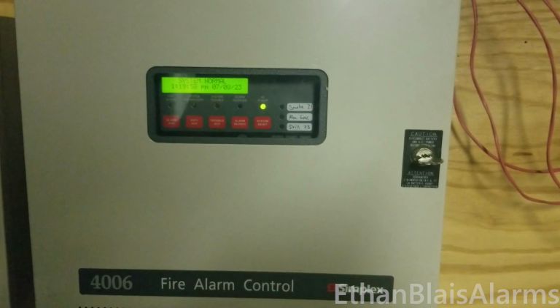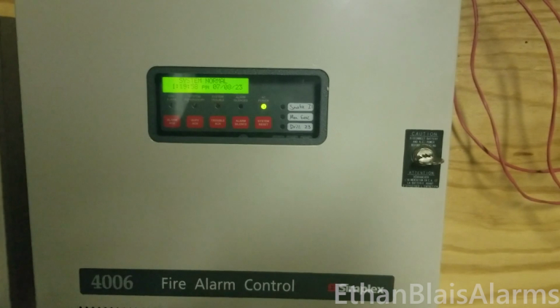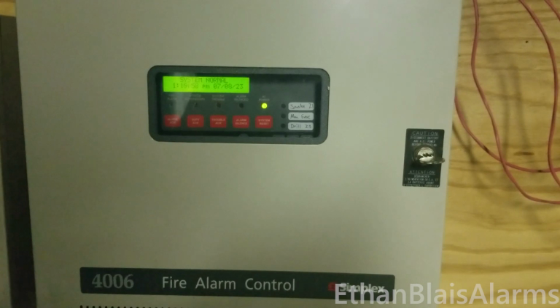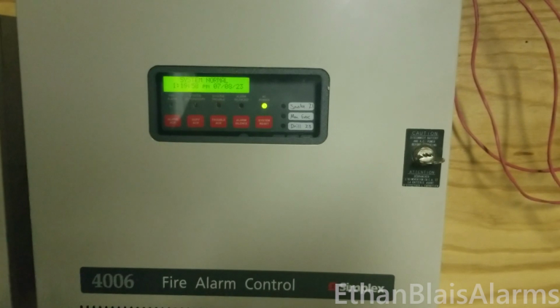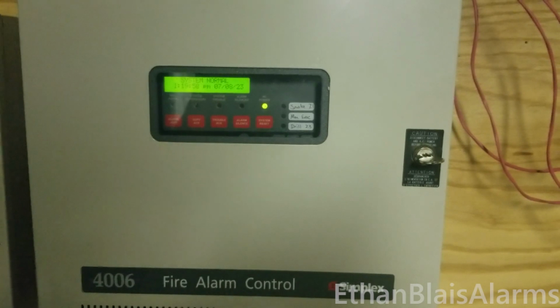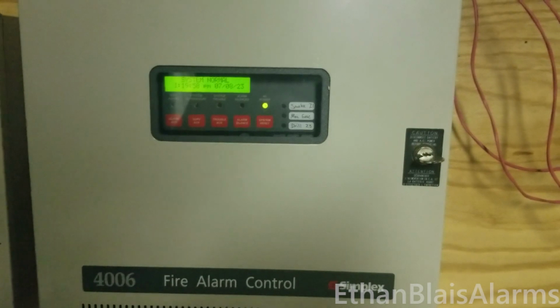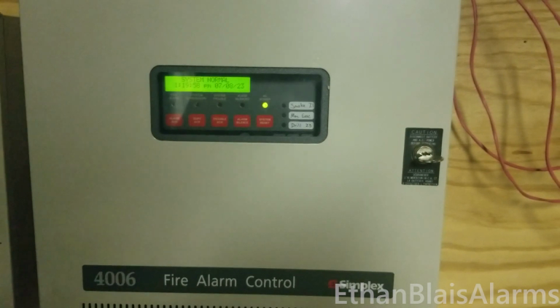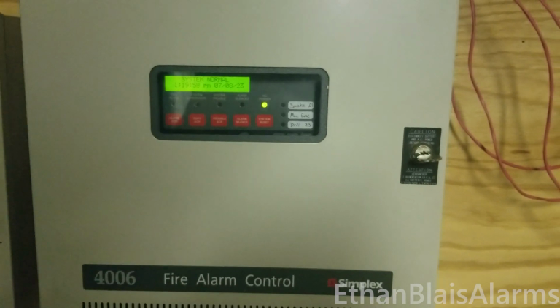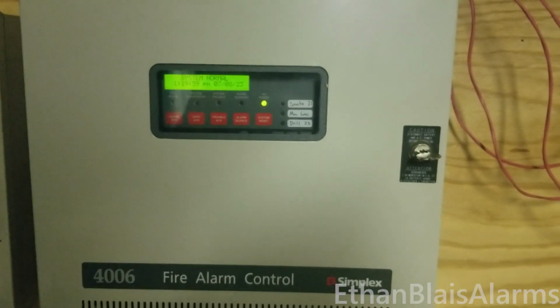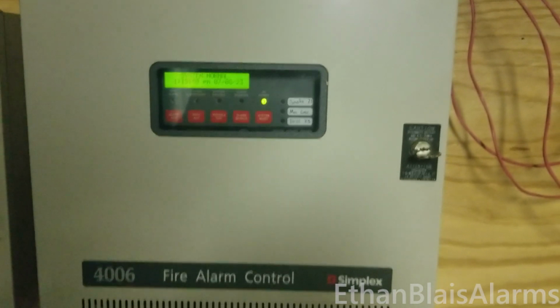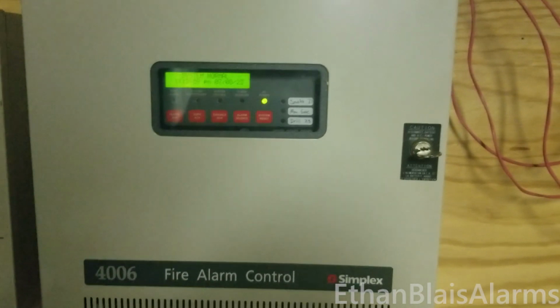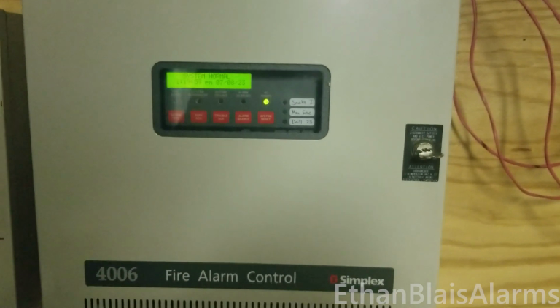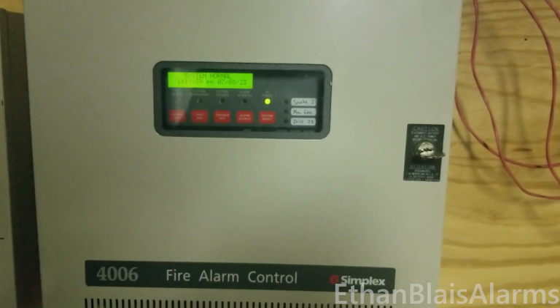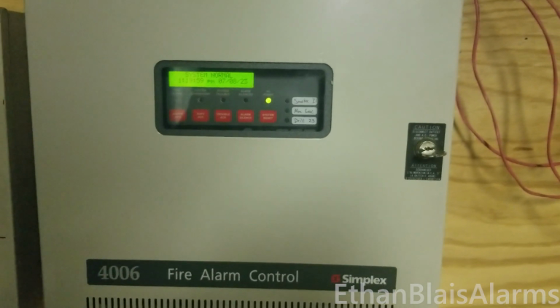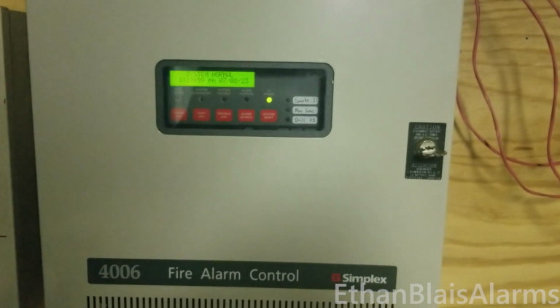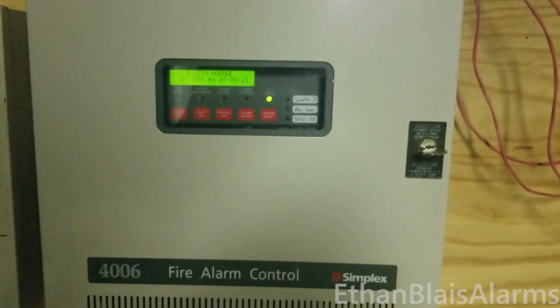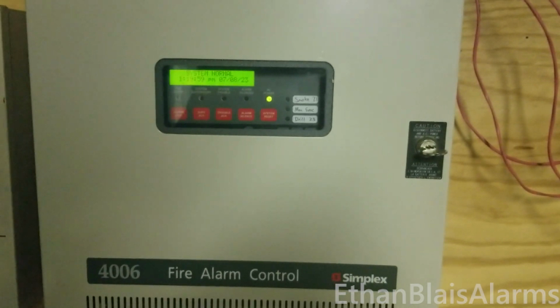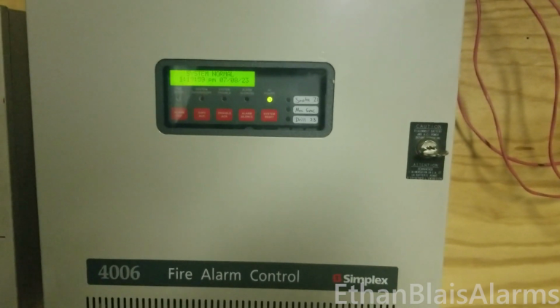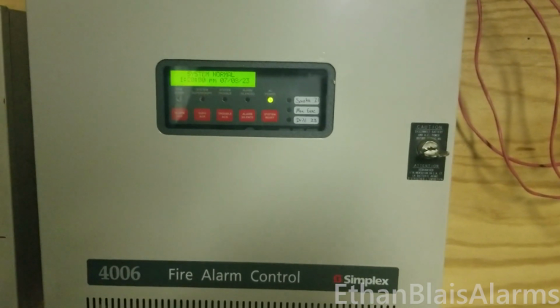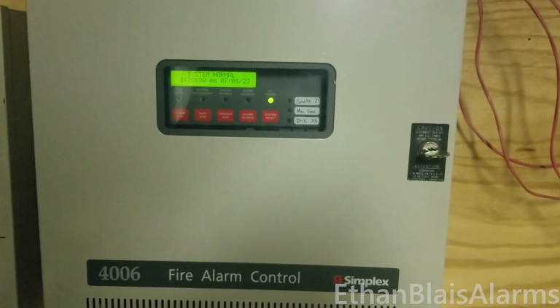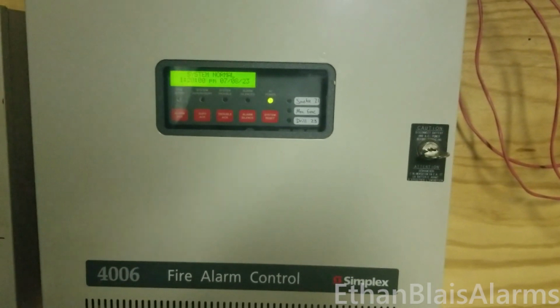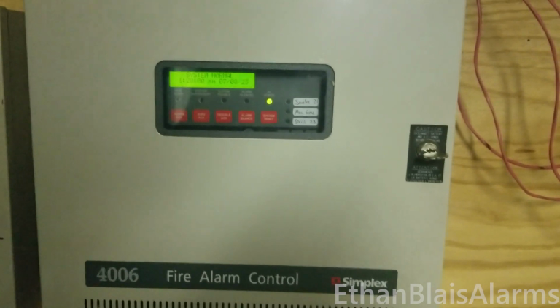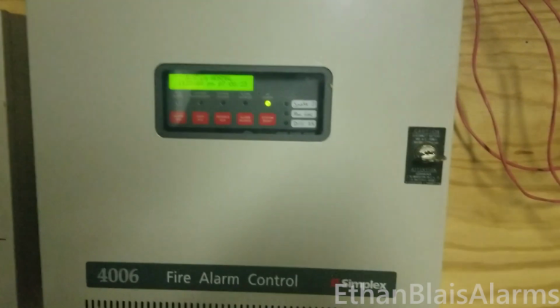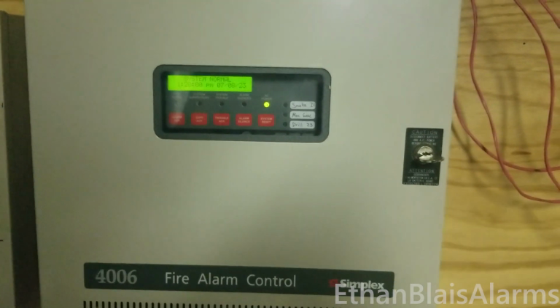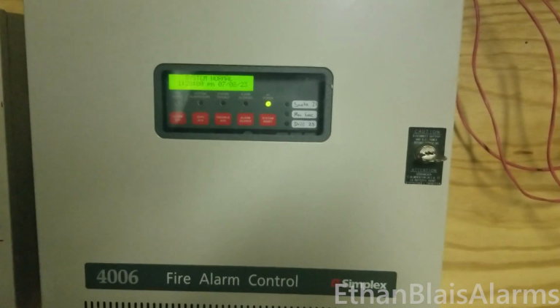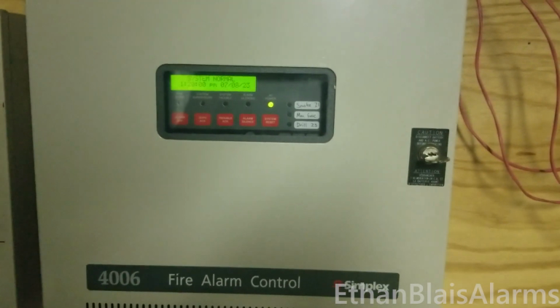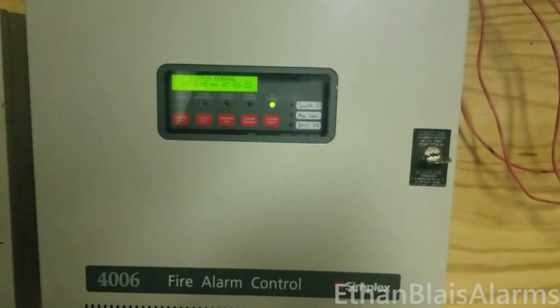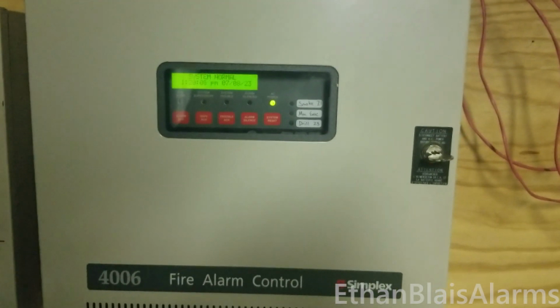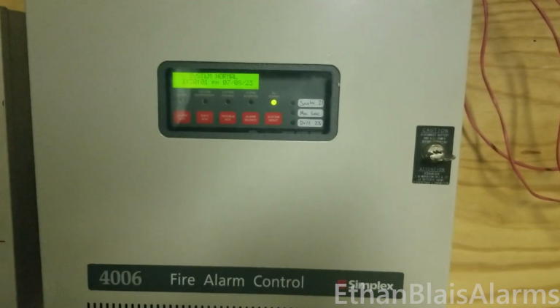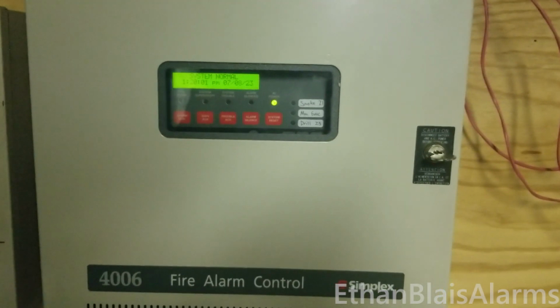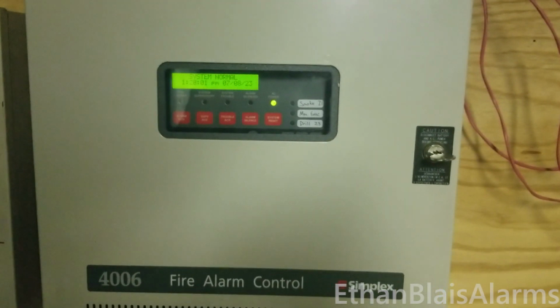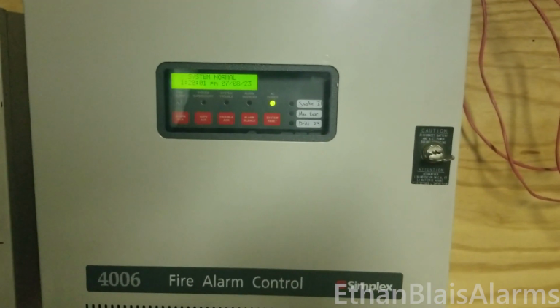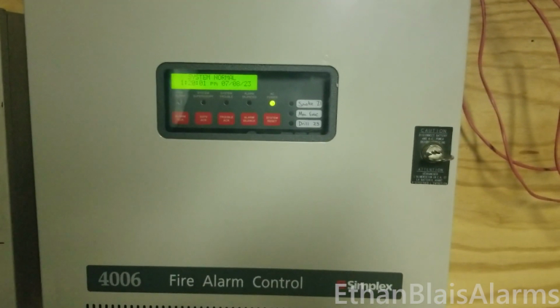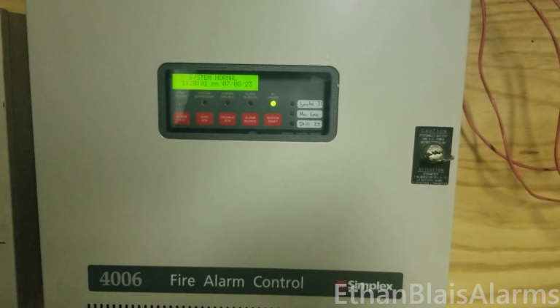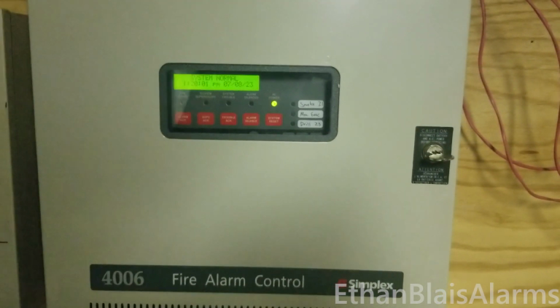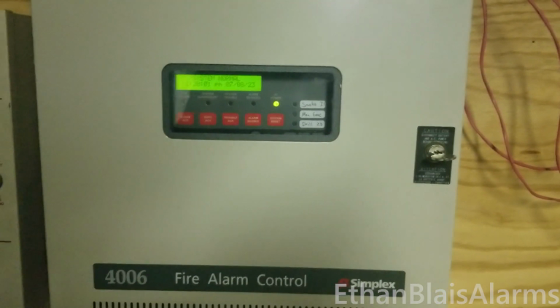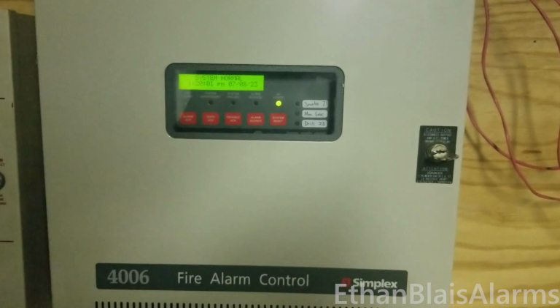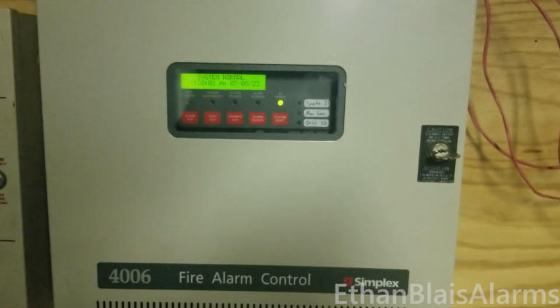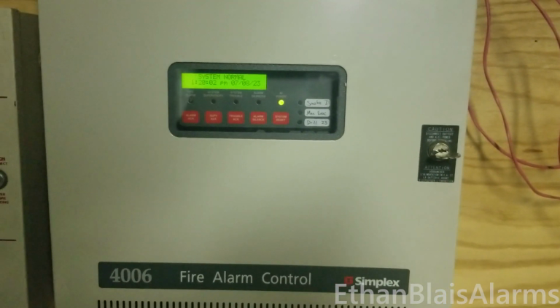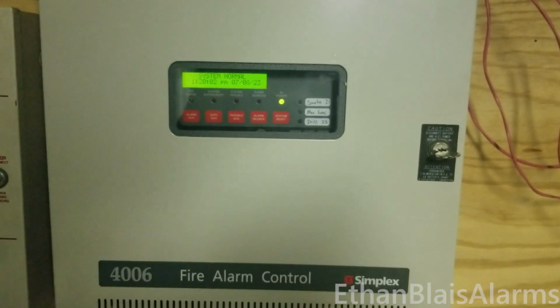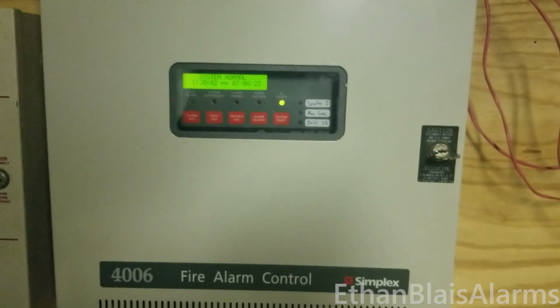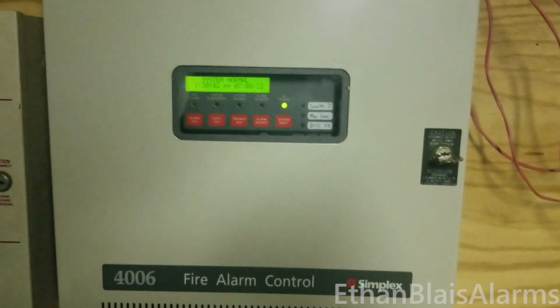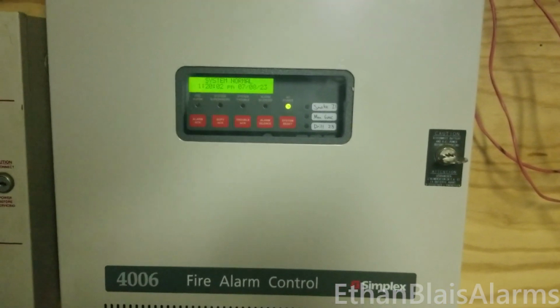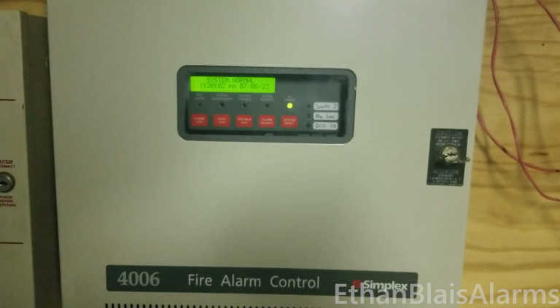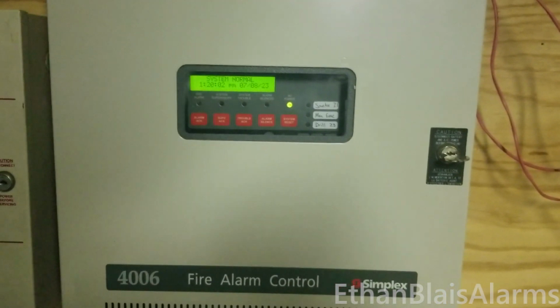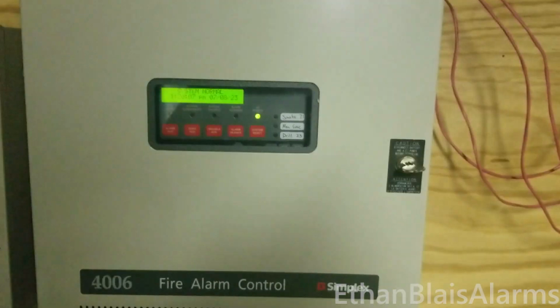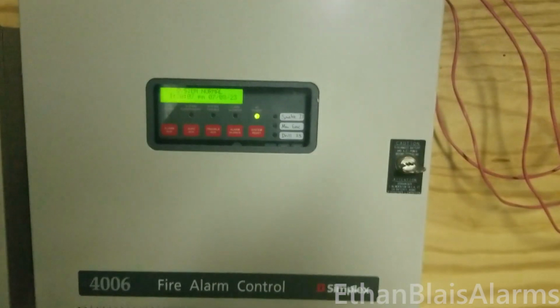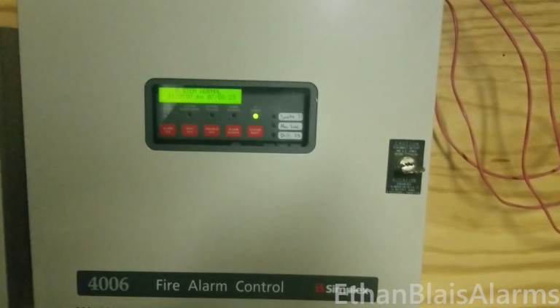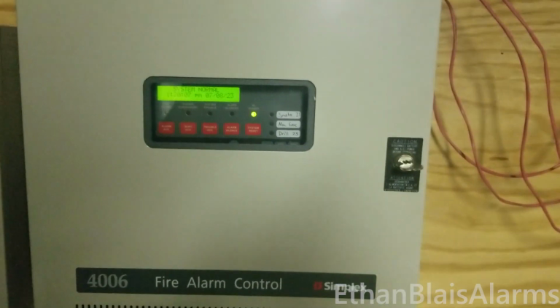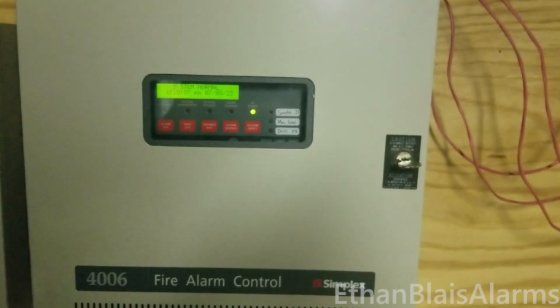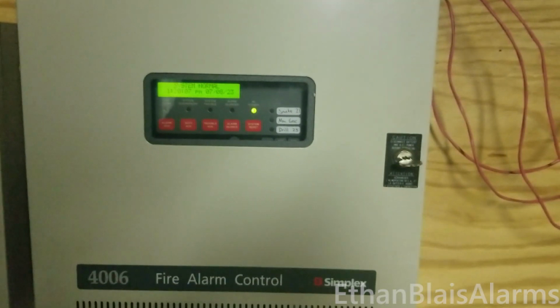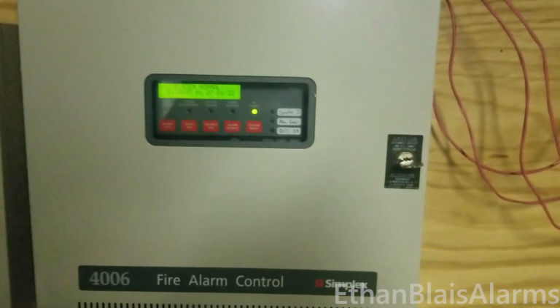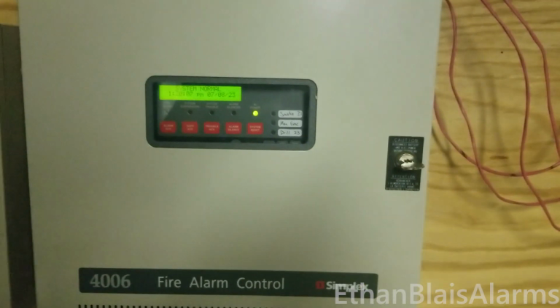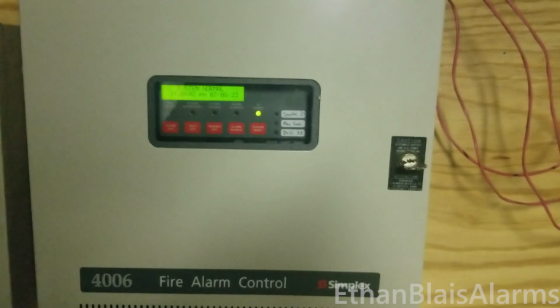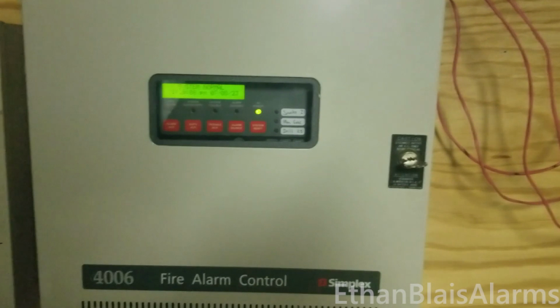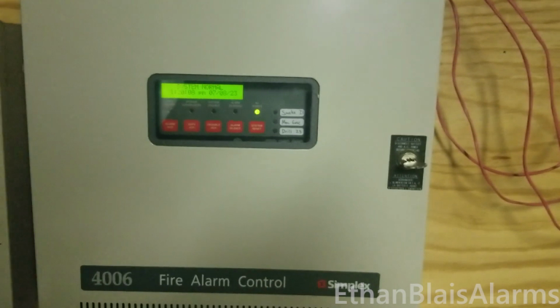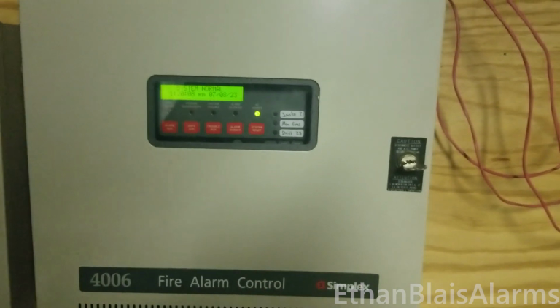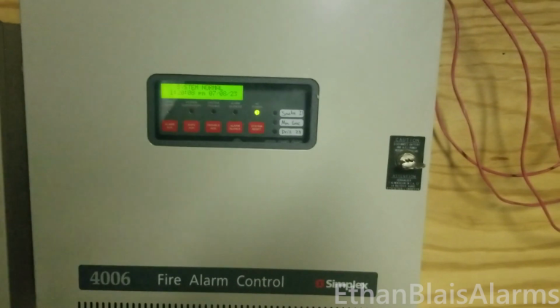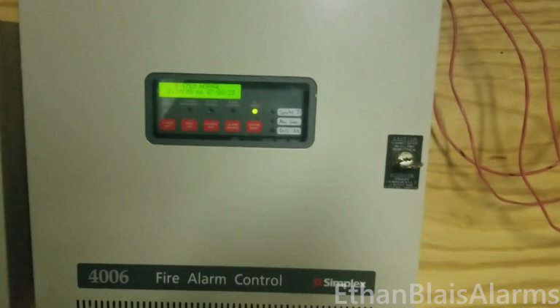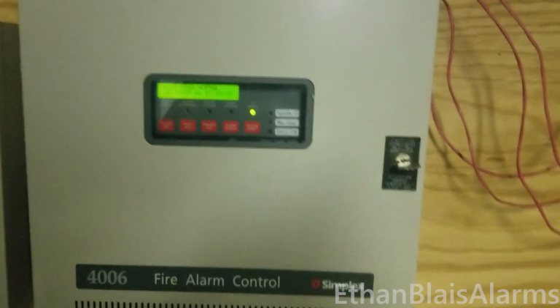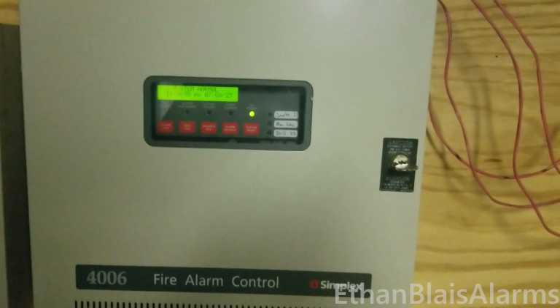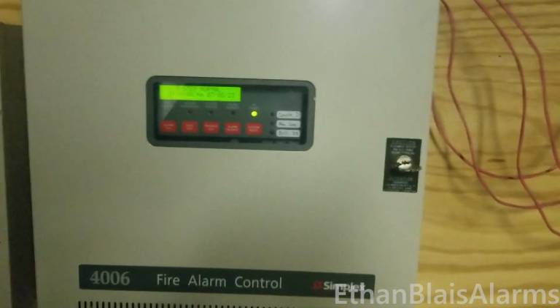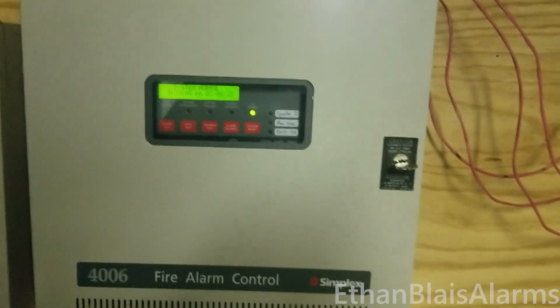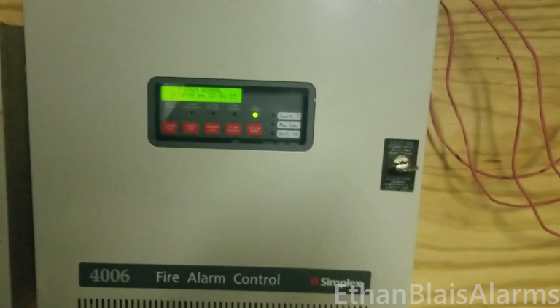Ethan Boyd's Alarms here and this is System Test 15. Welcome to System Test 15.